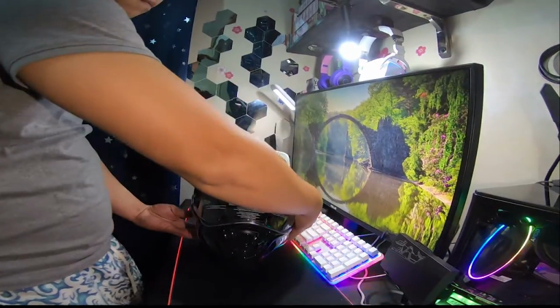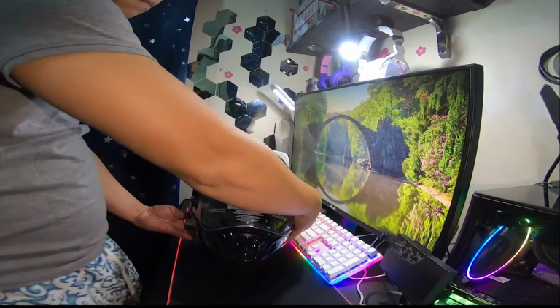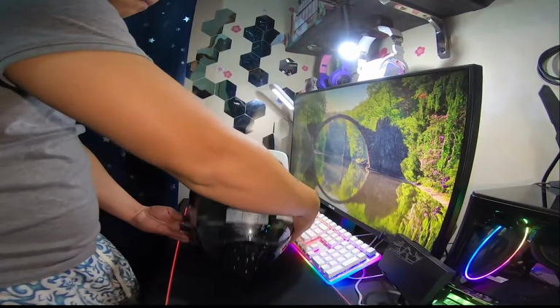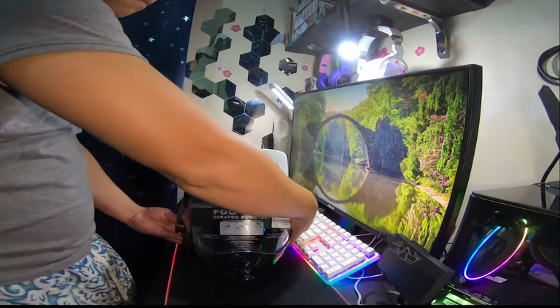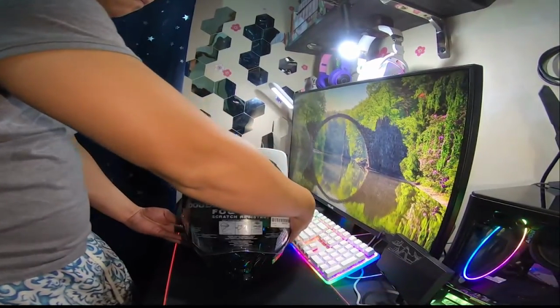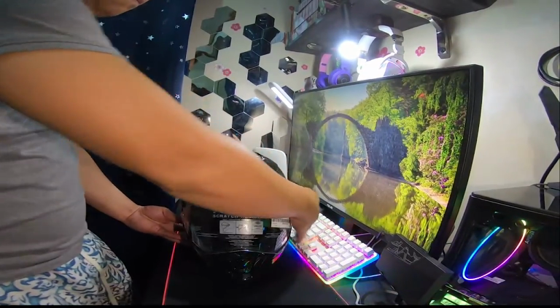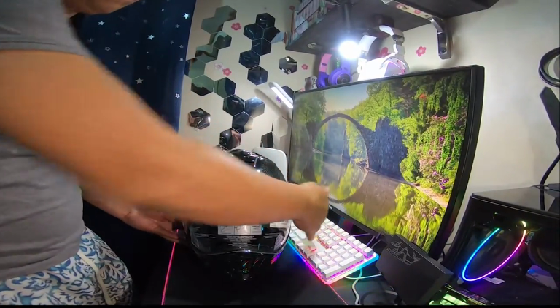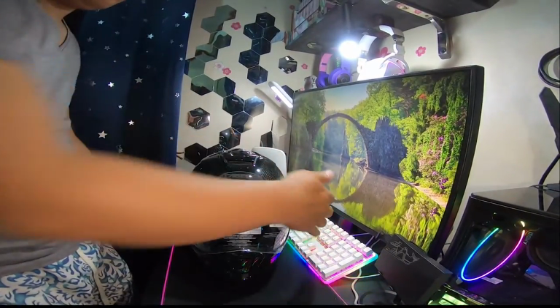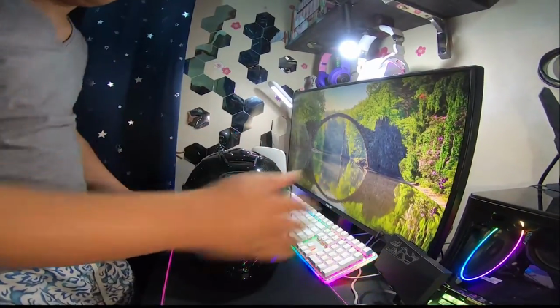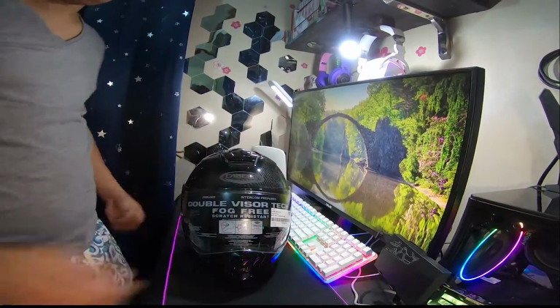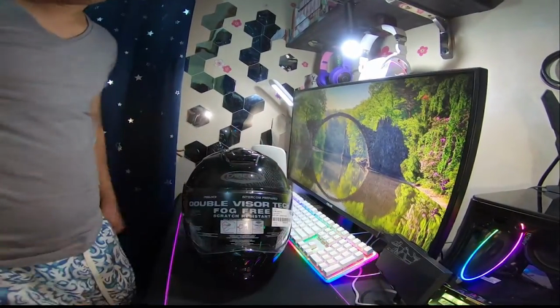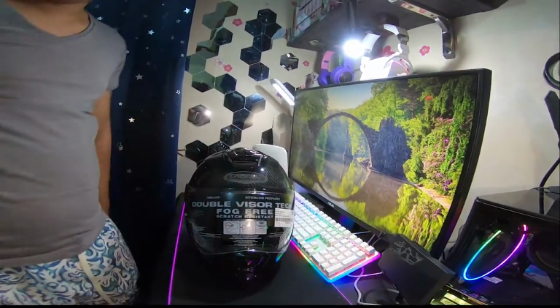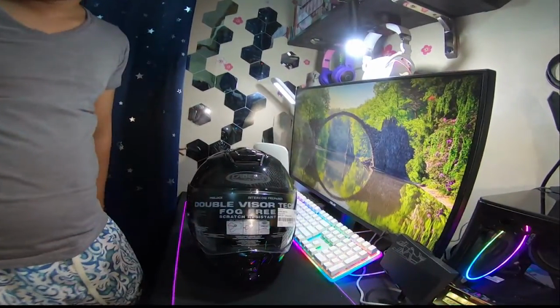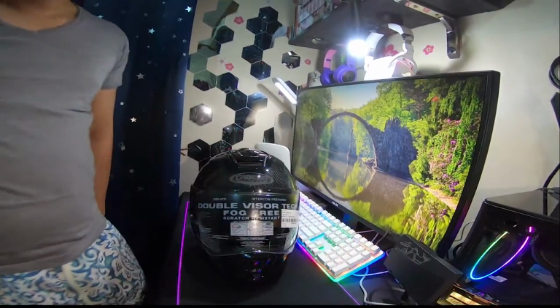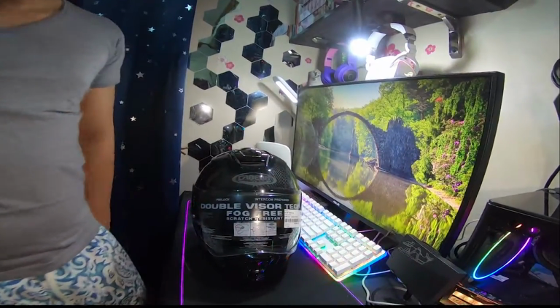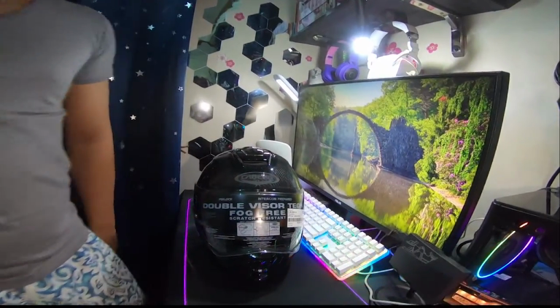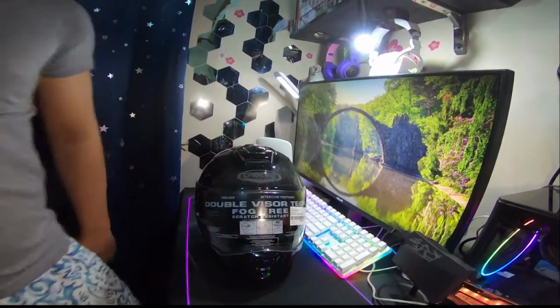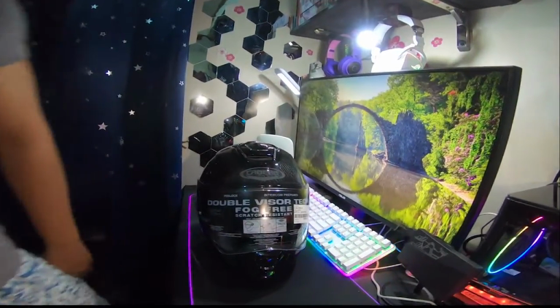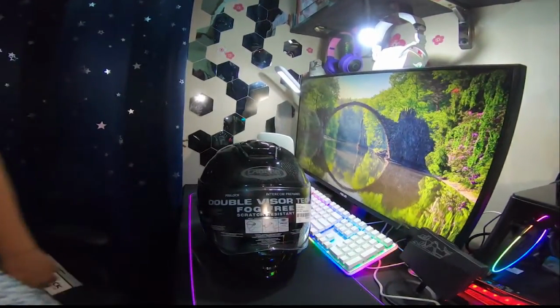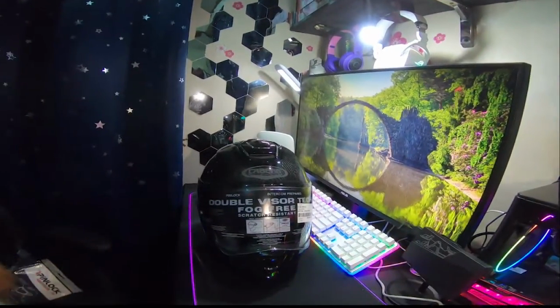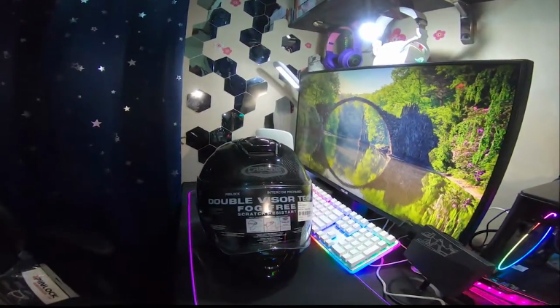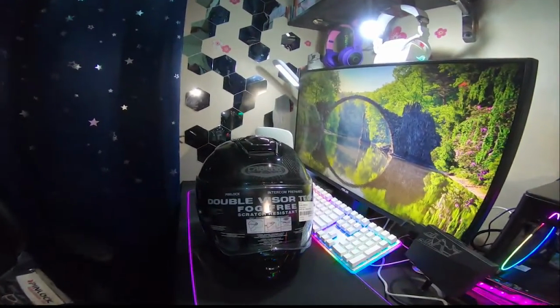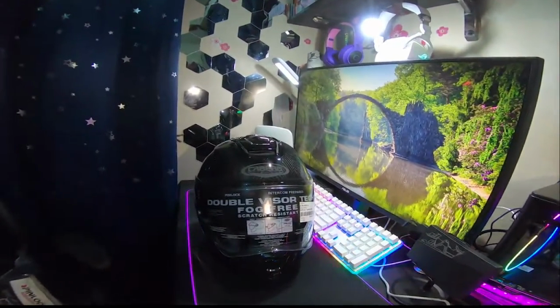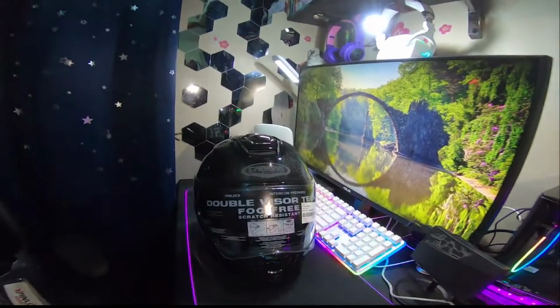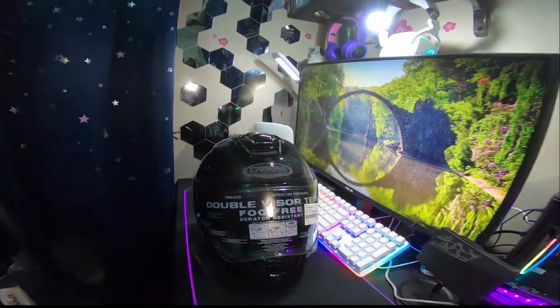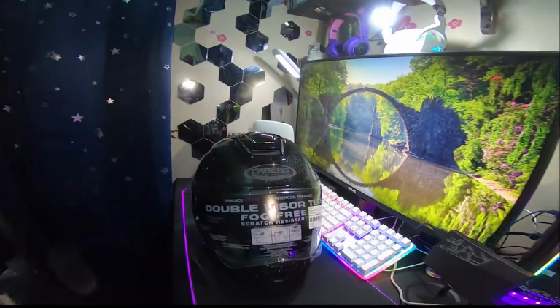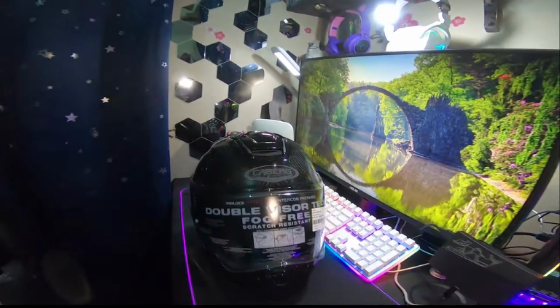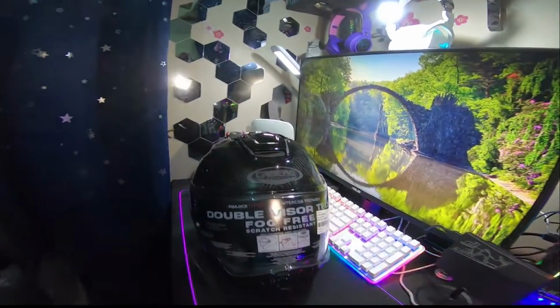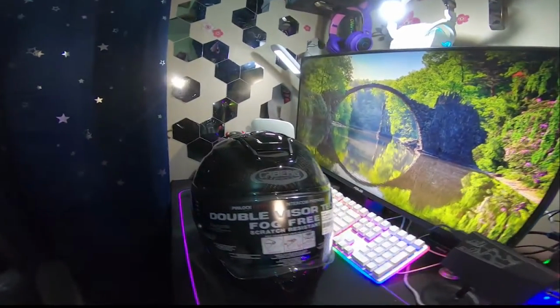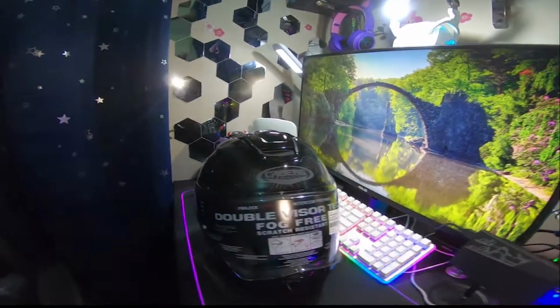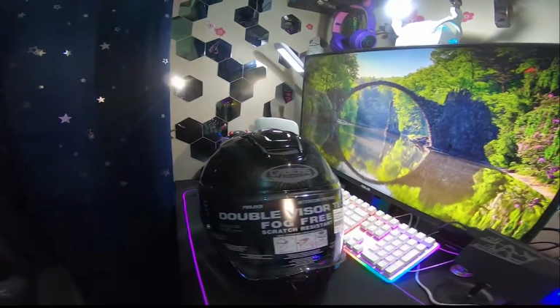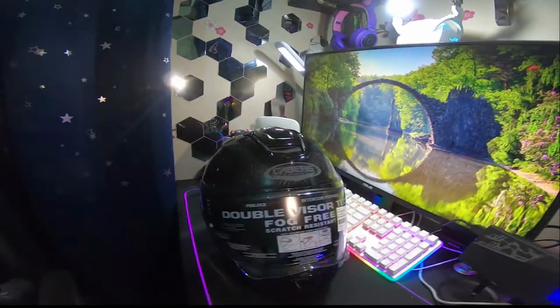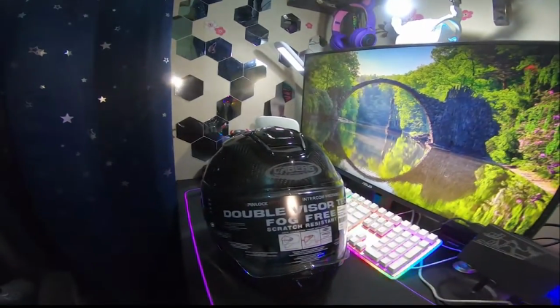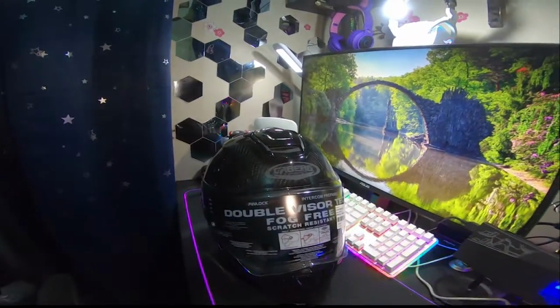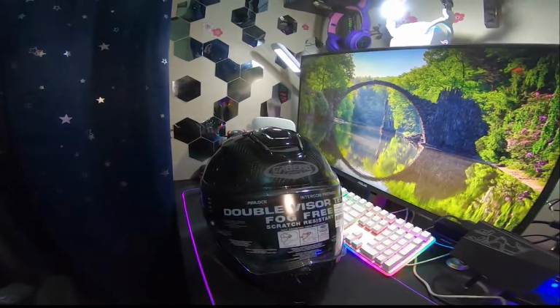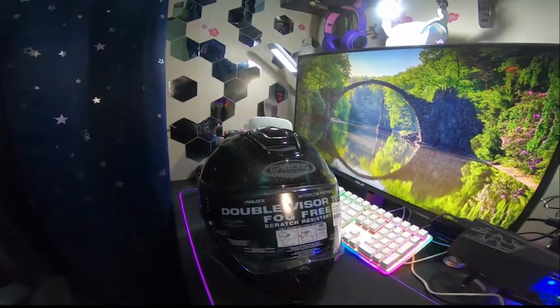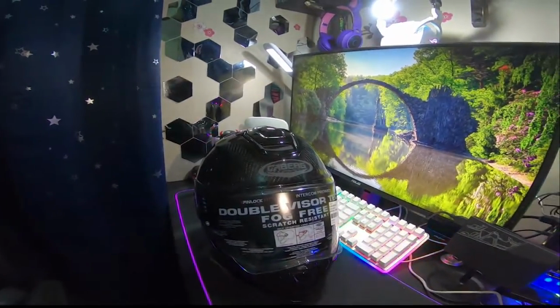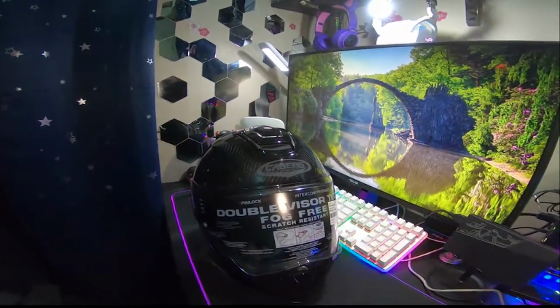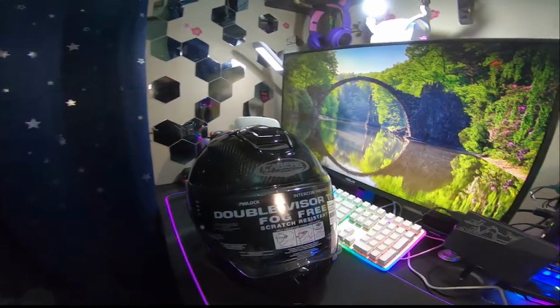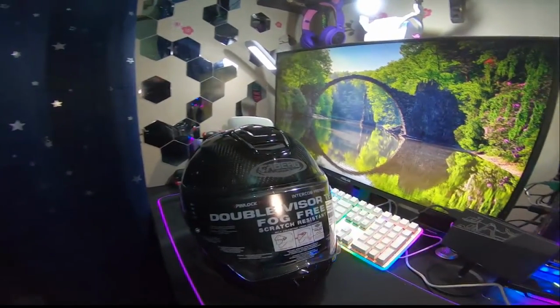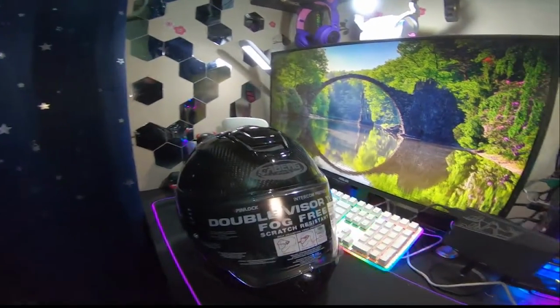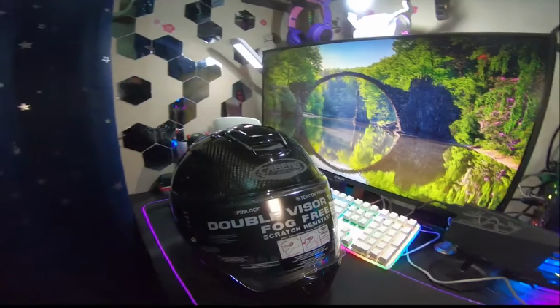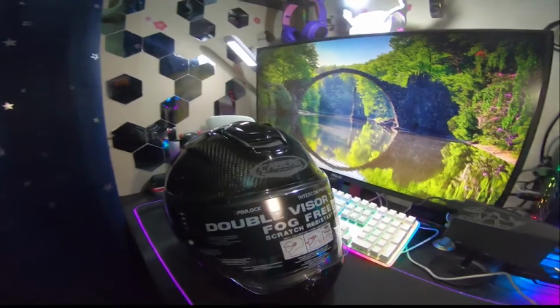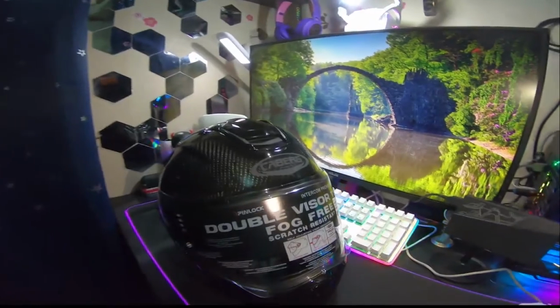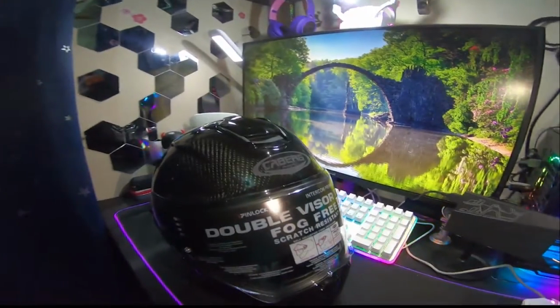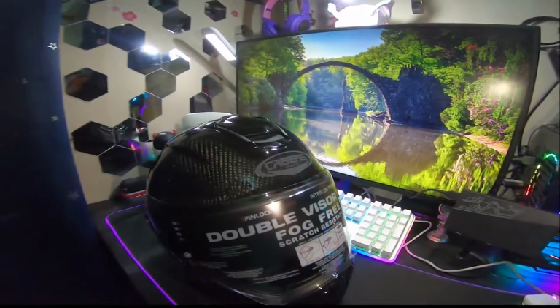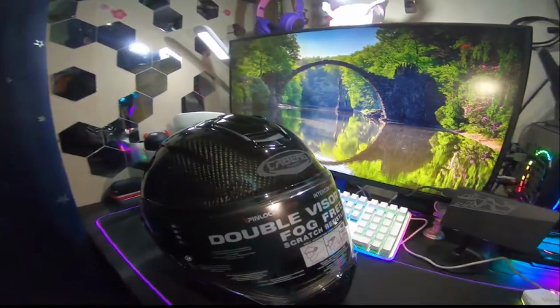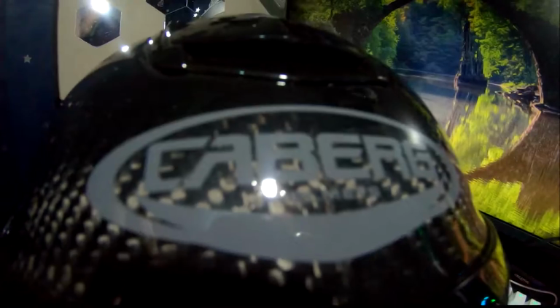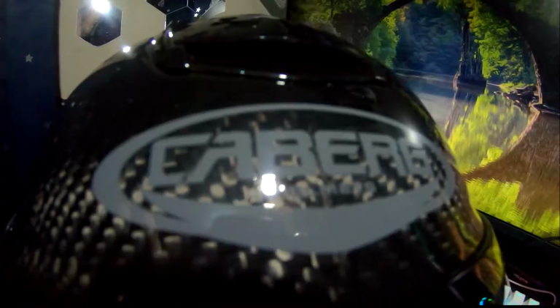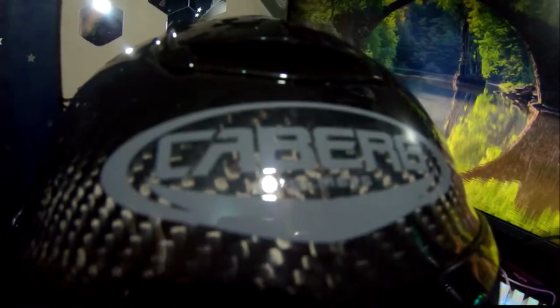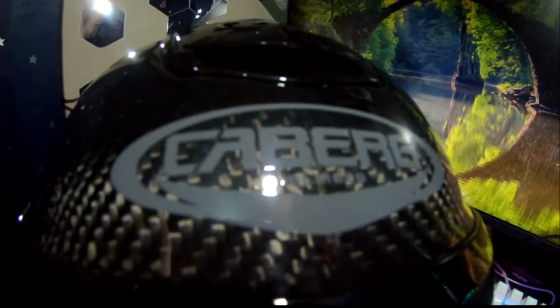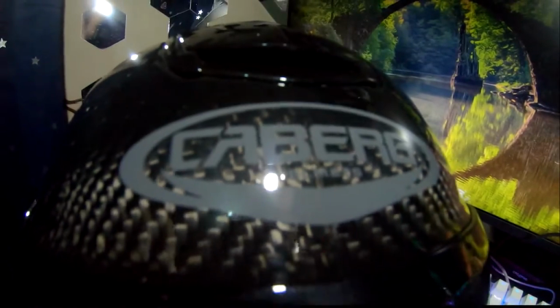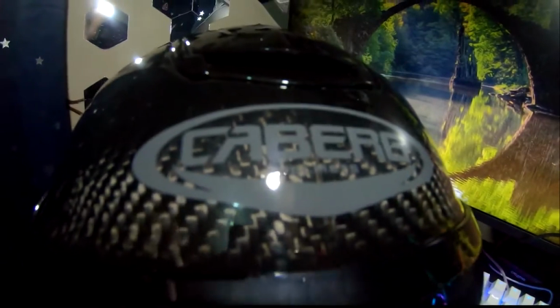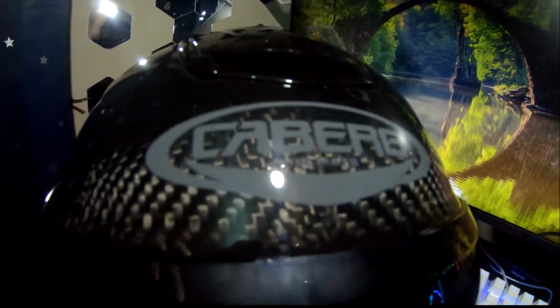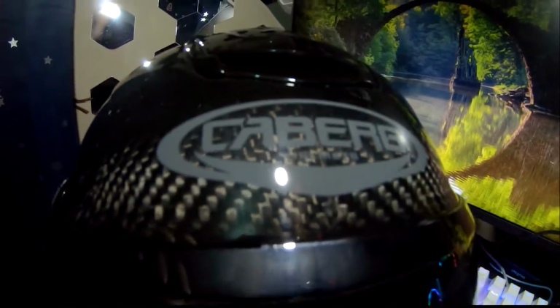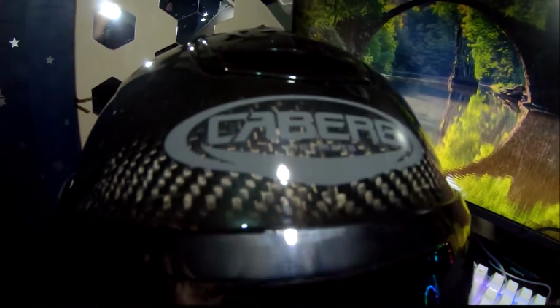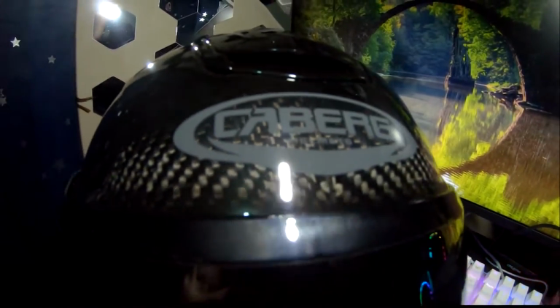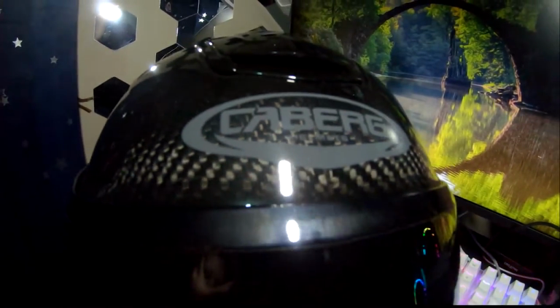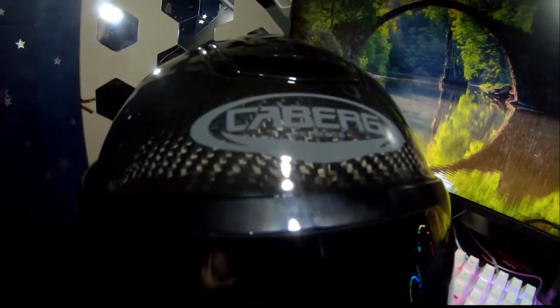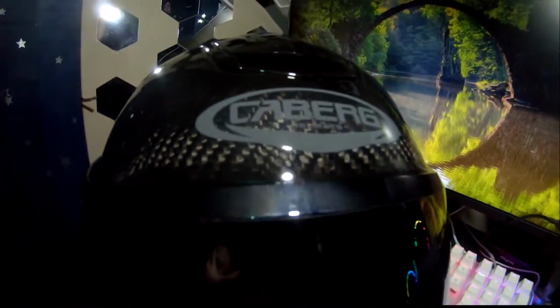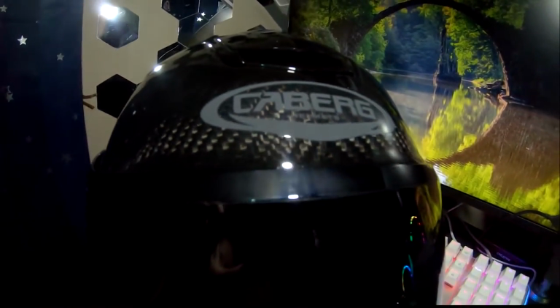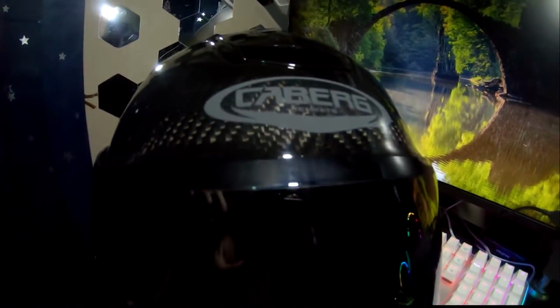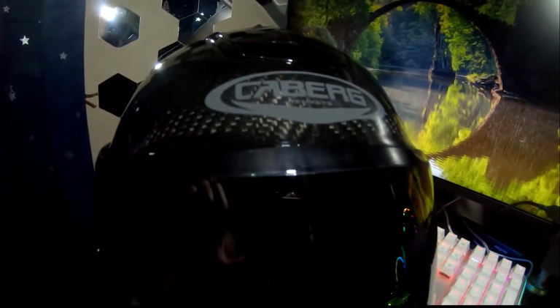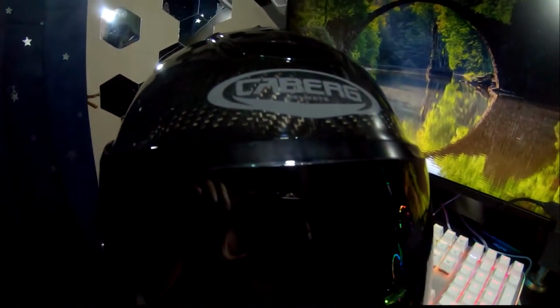There you have it! Kaberg 218 Drift Evo Carbon Fiber Helmet. Thank you!